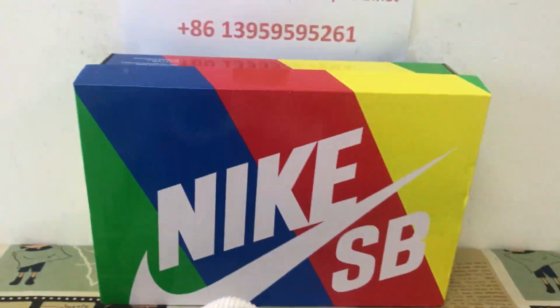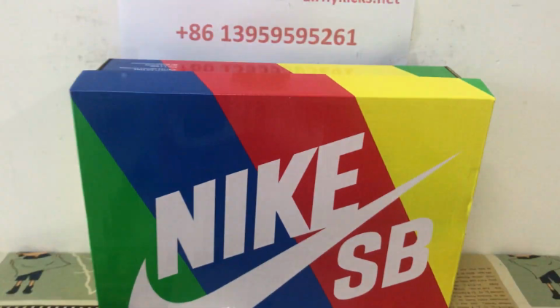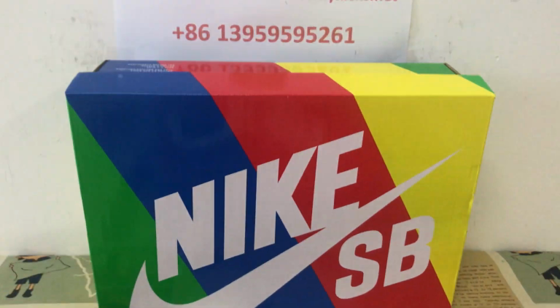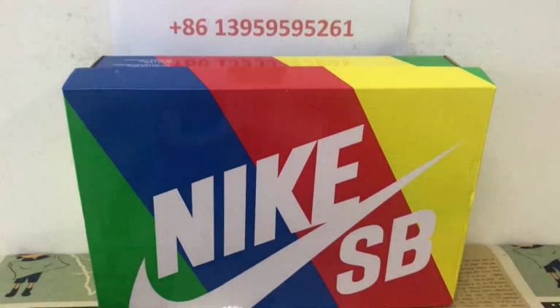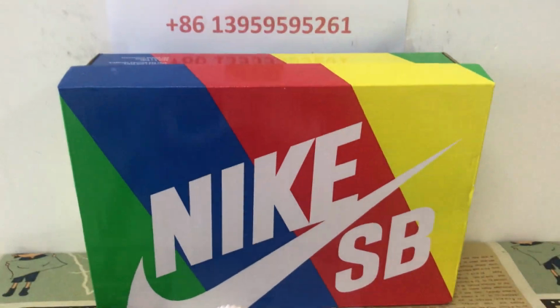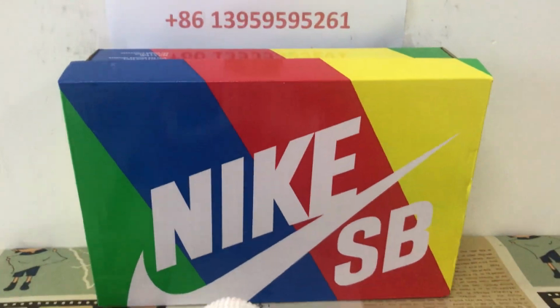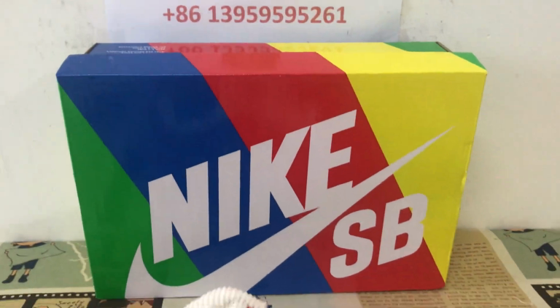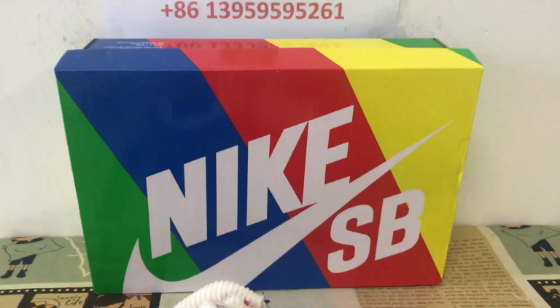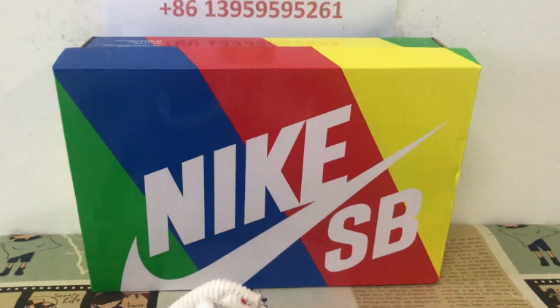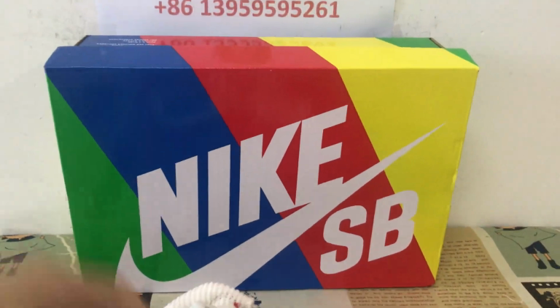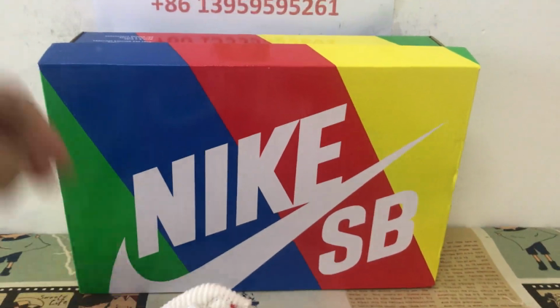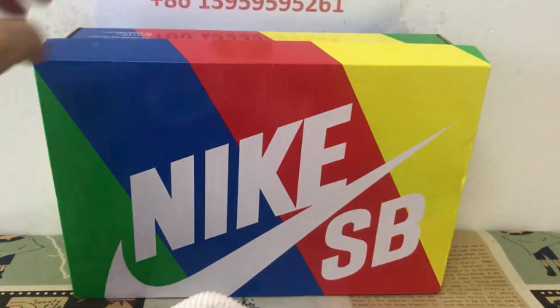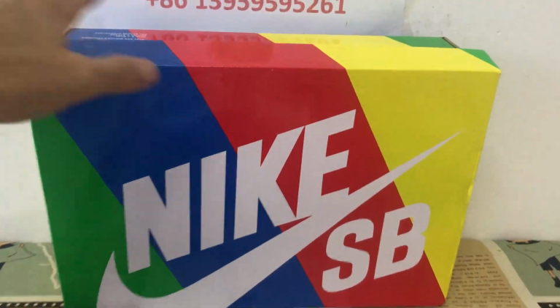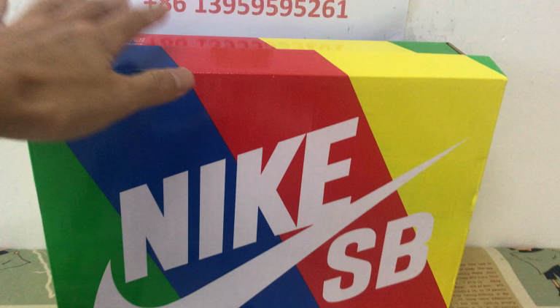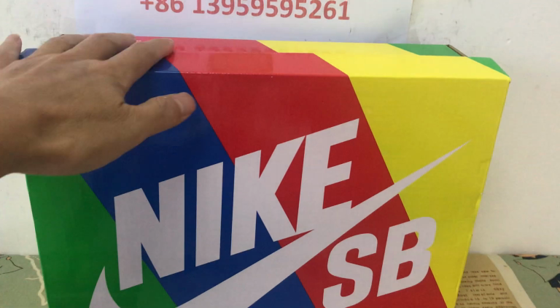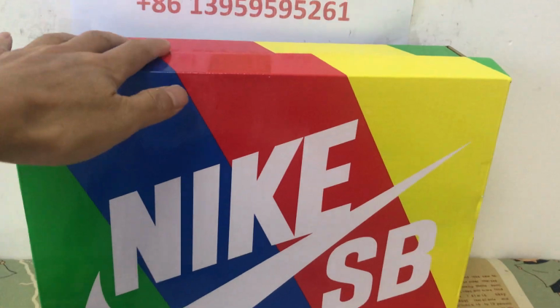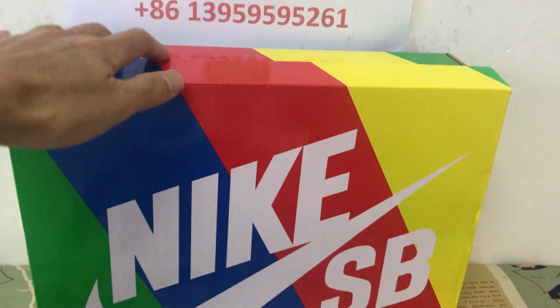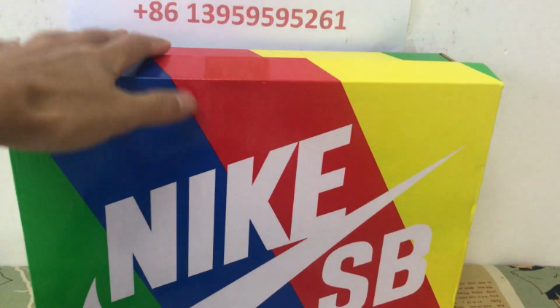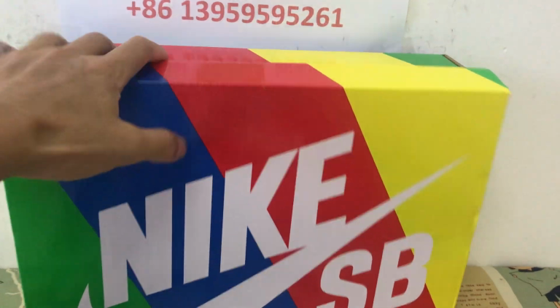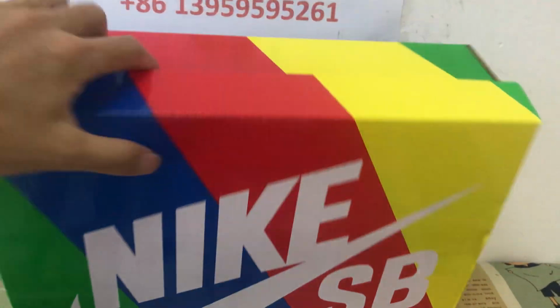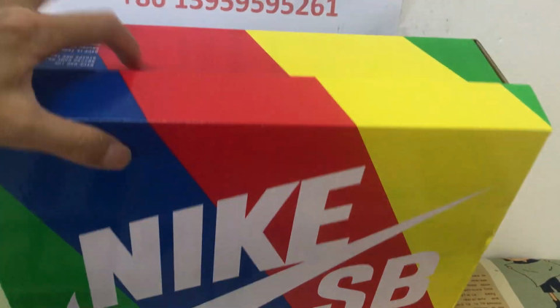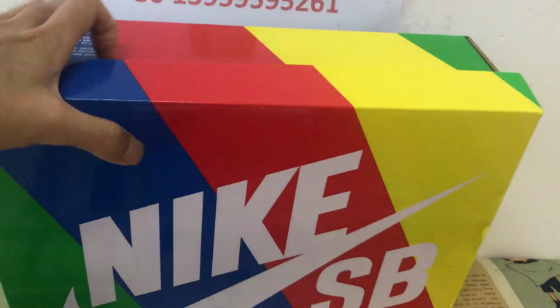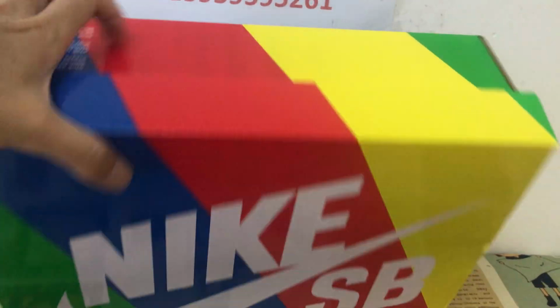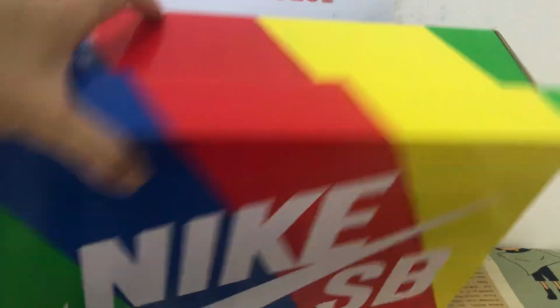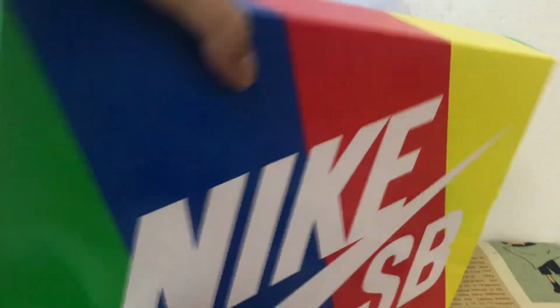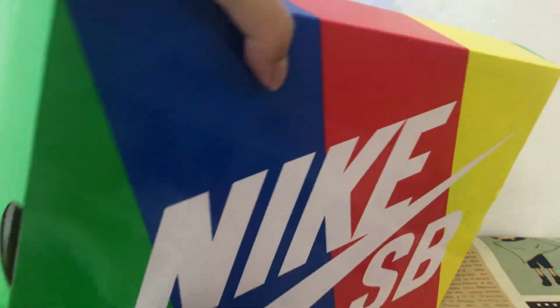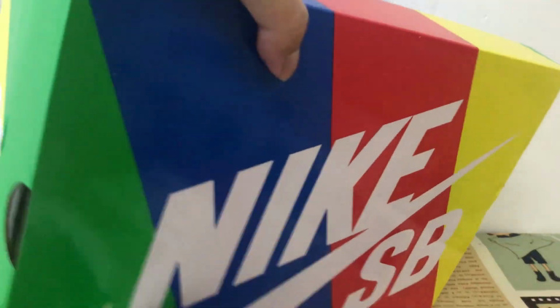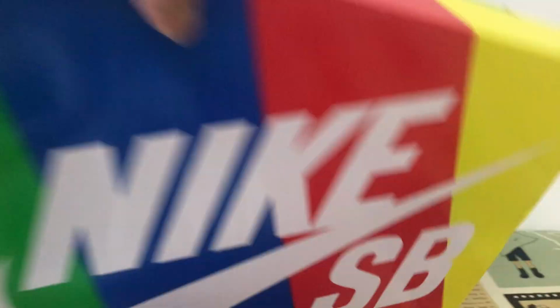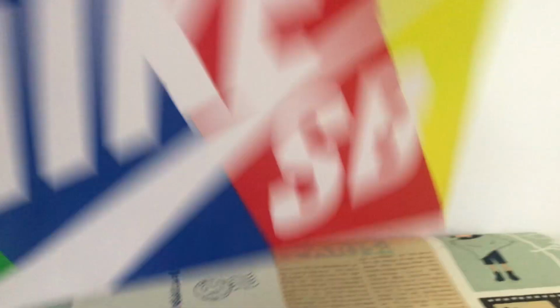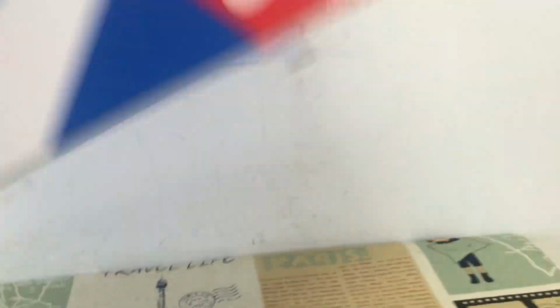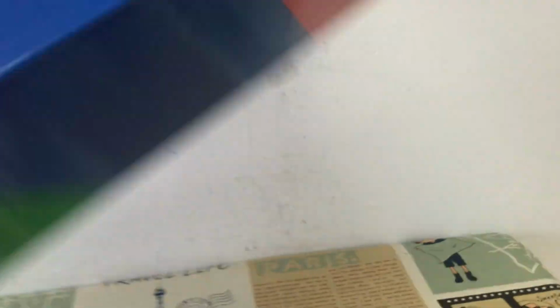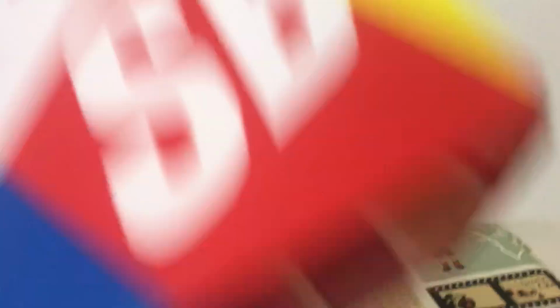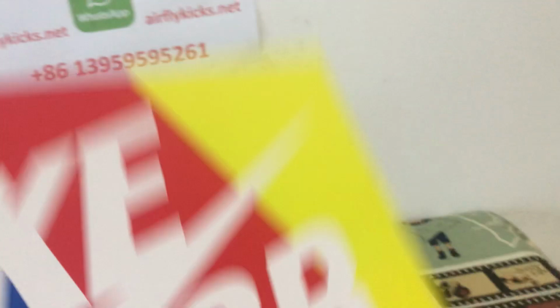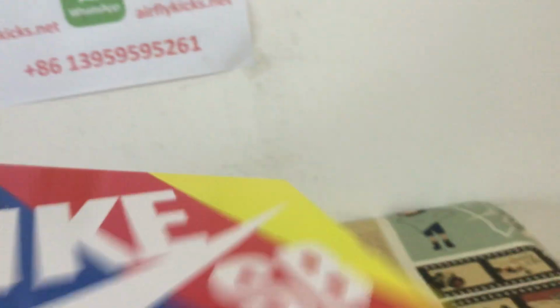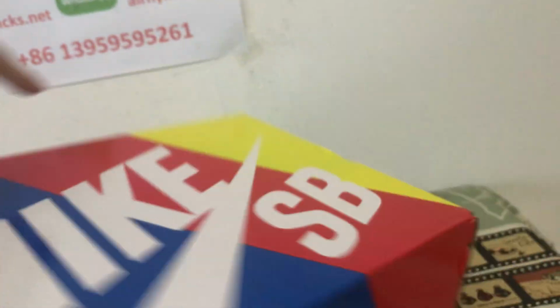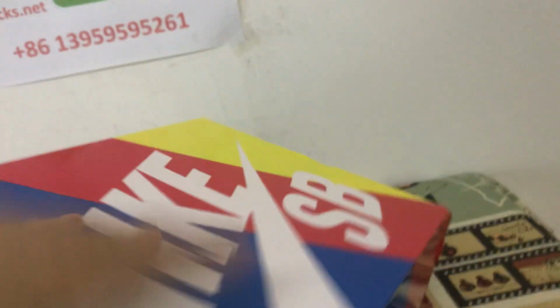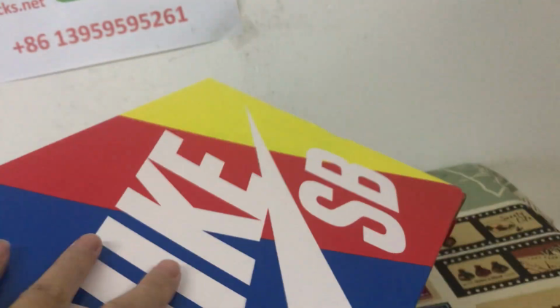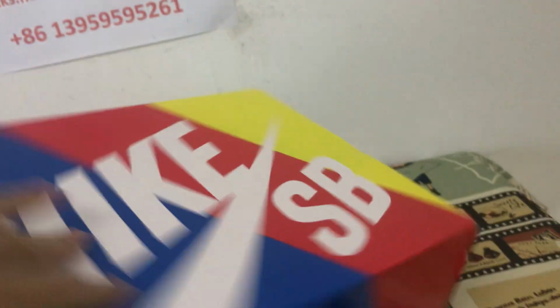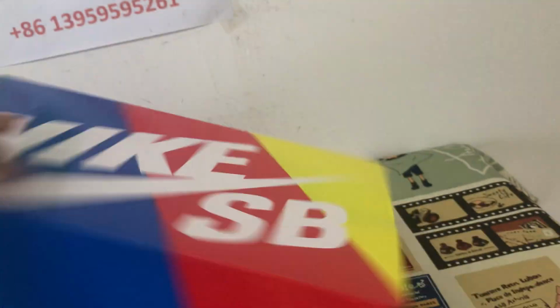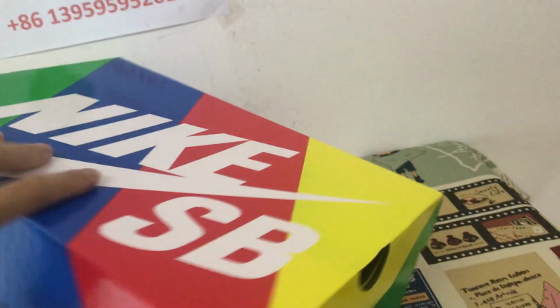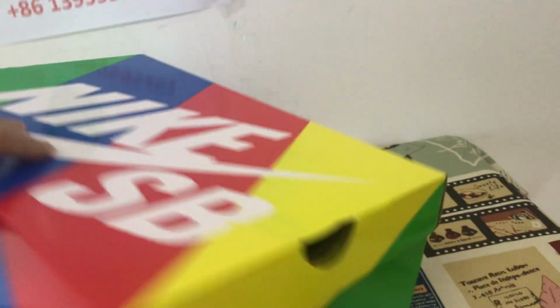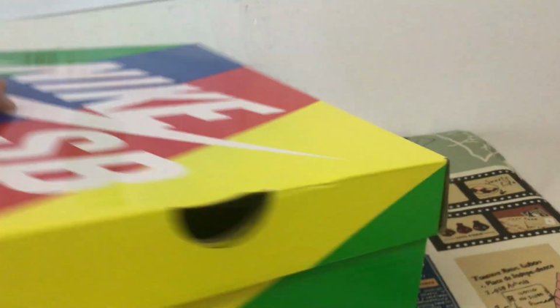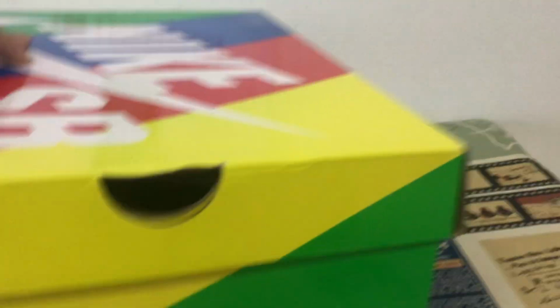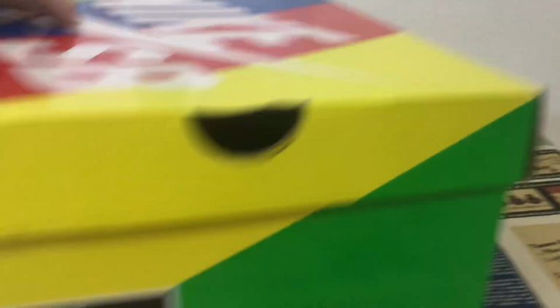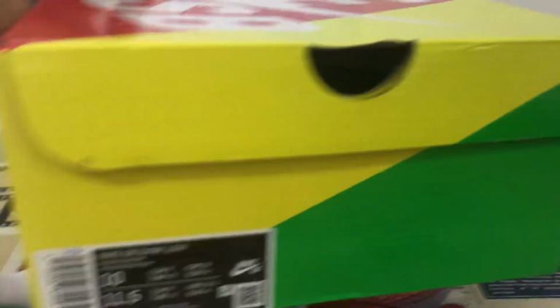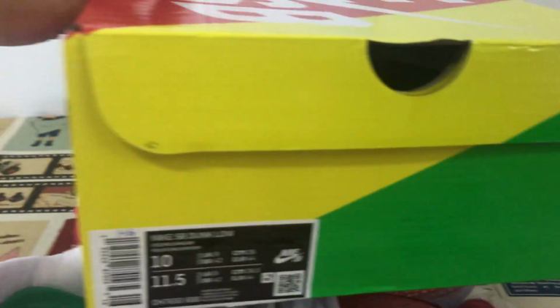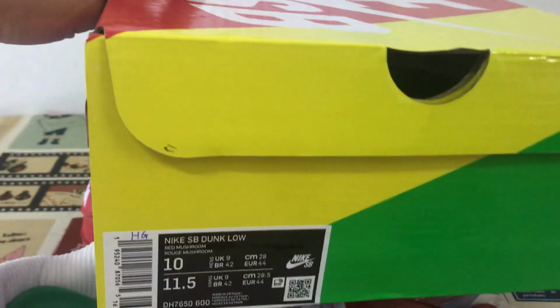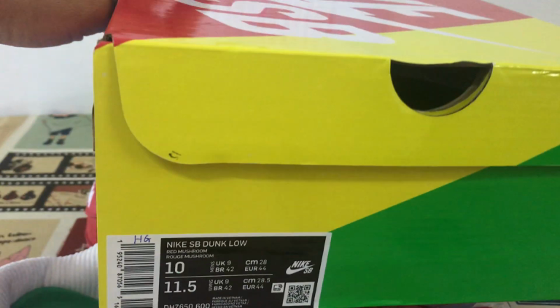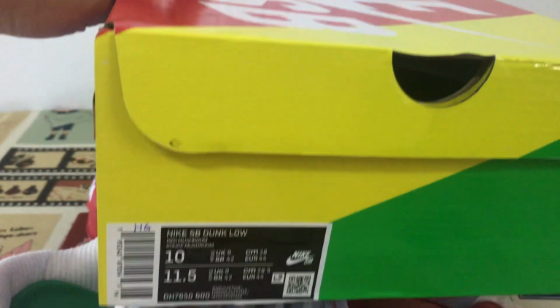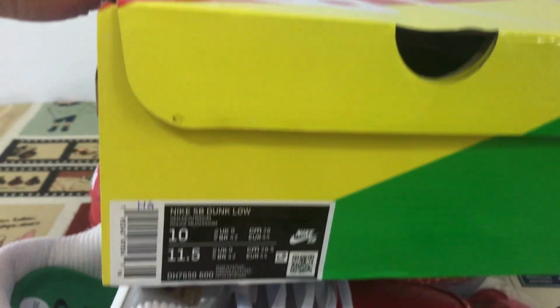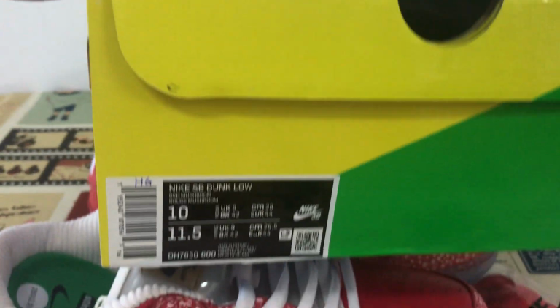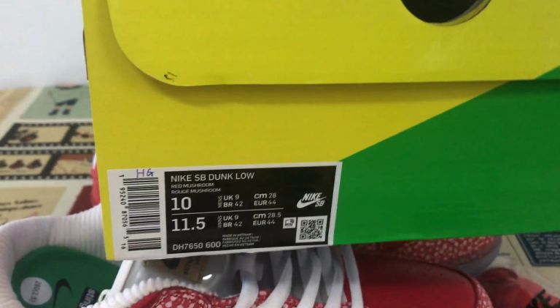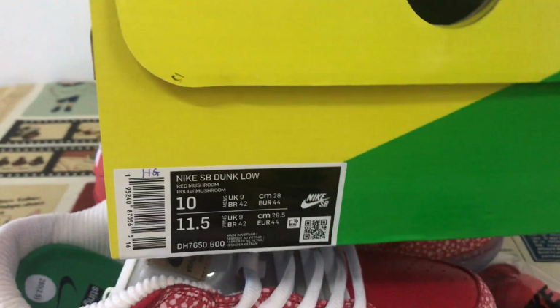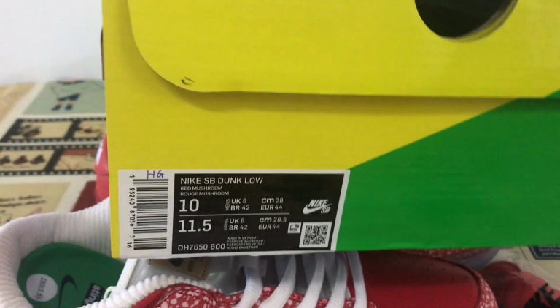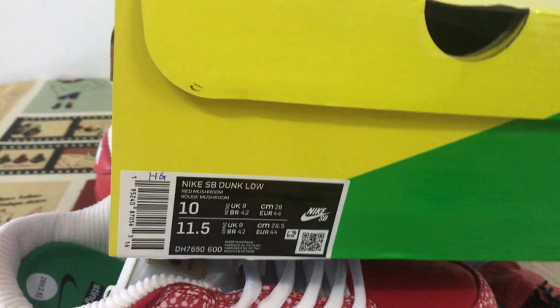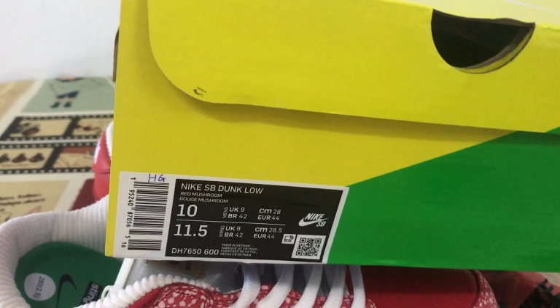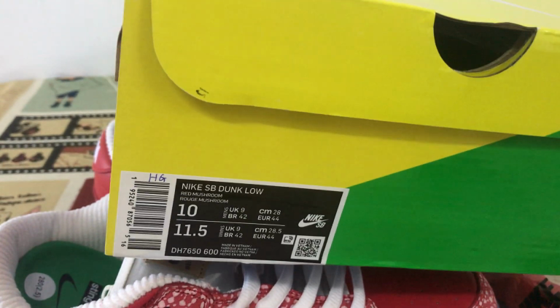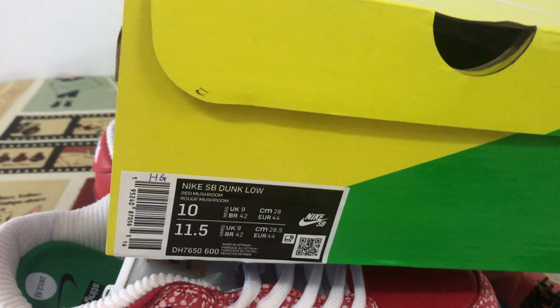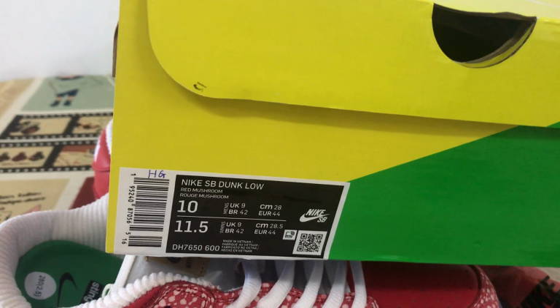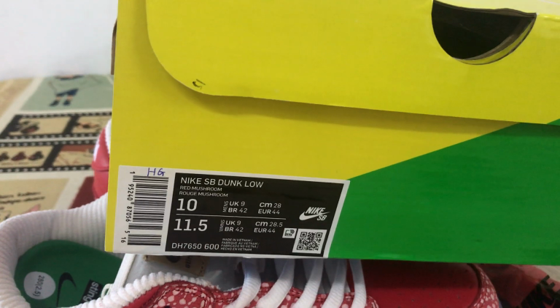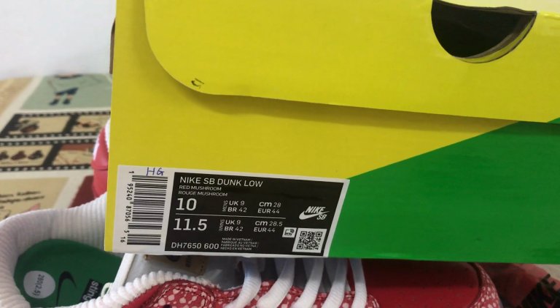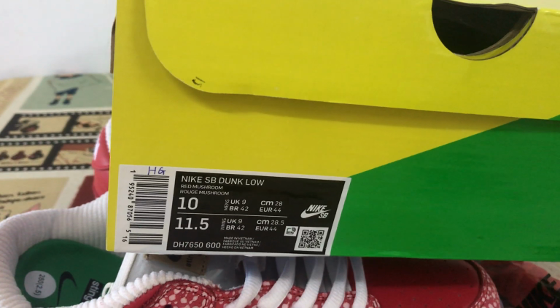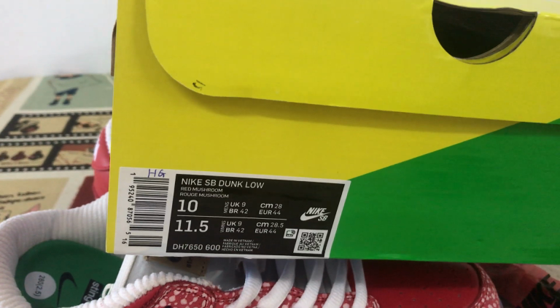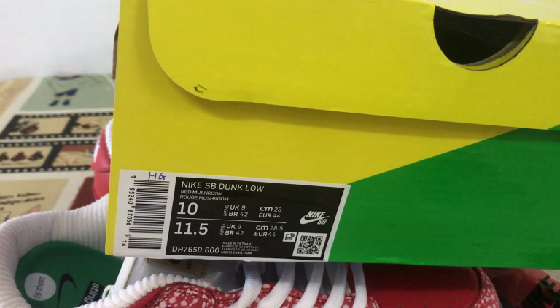That's the shoe box. That's the box label.